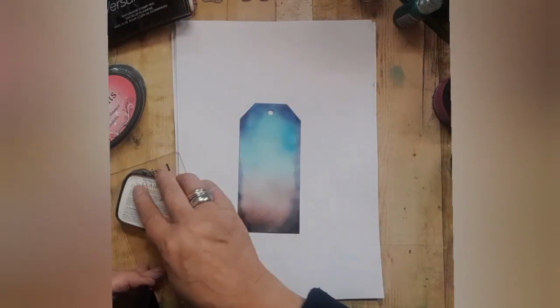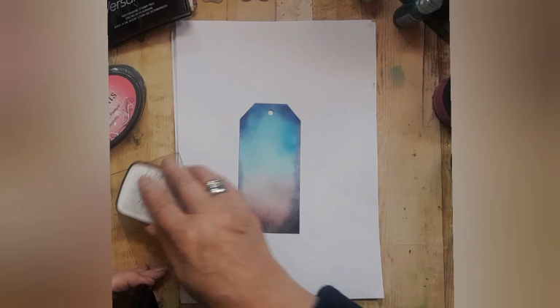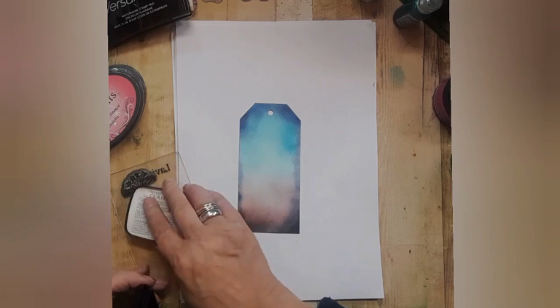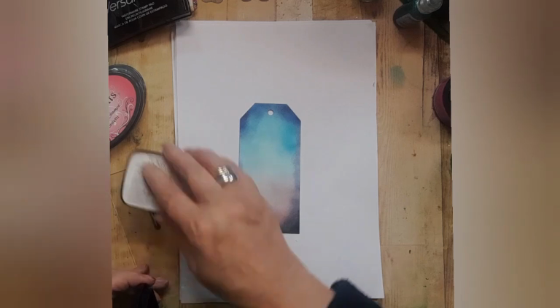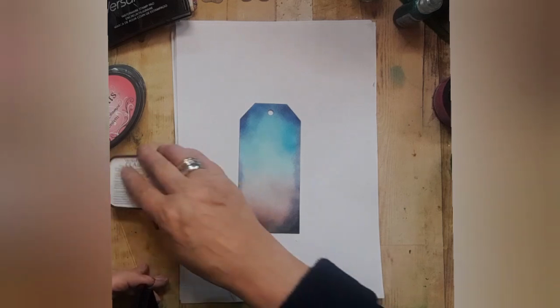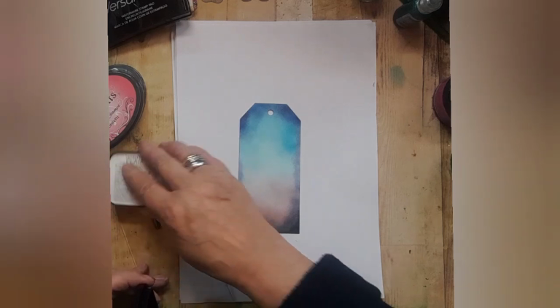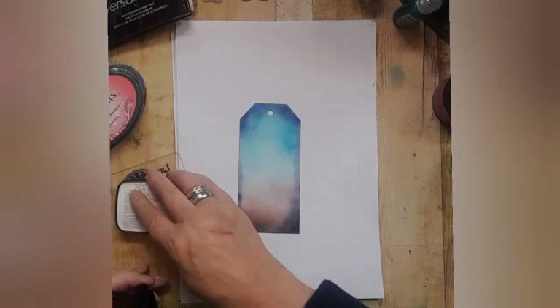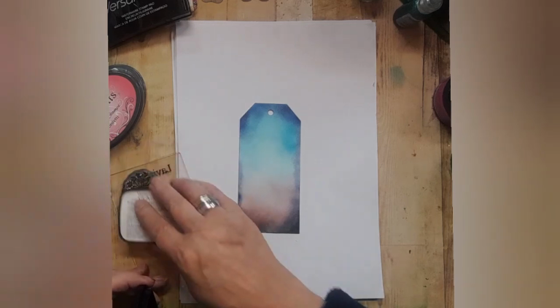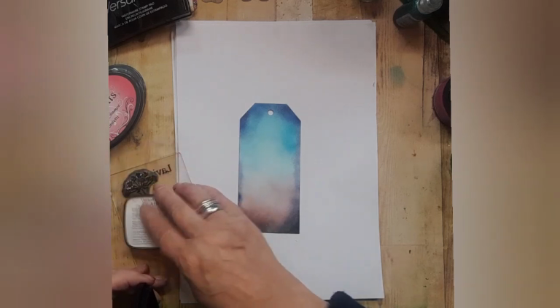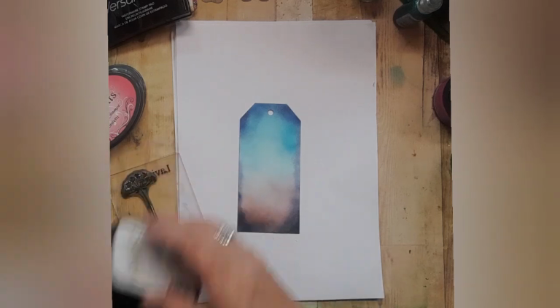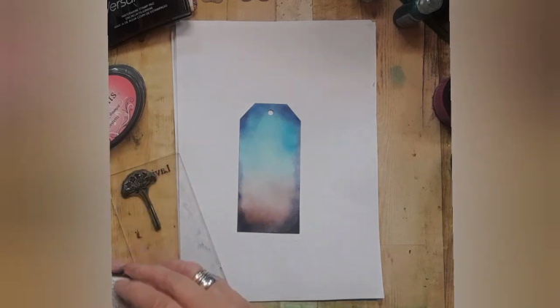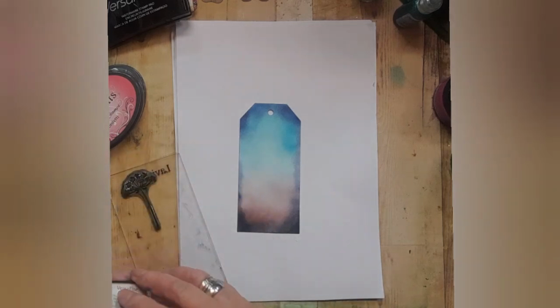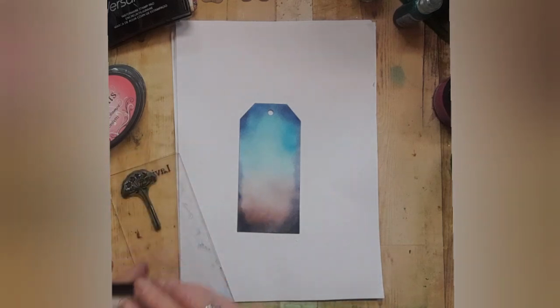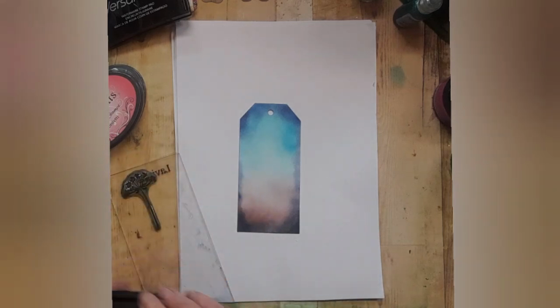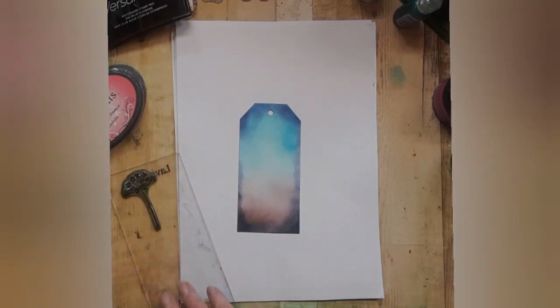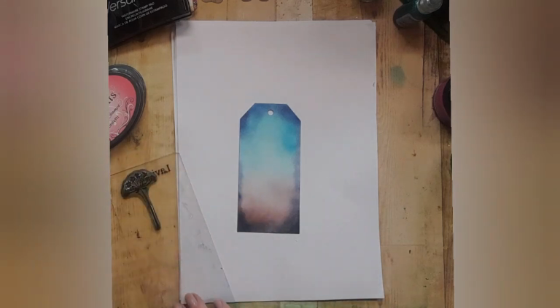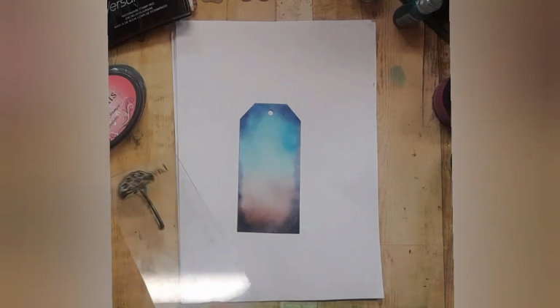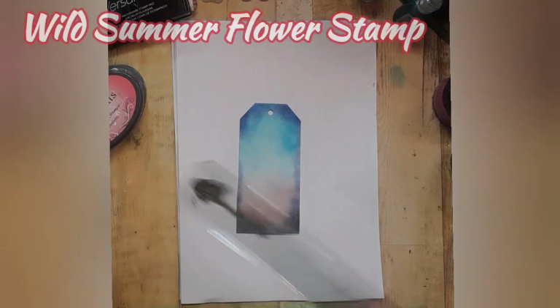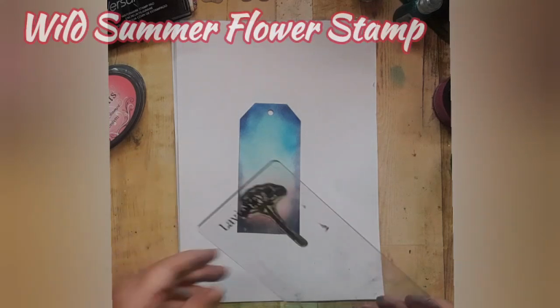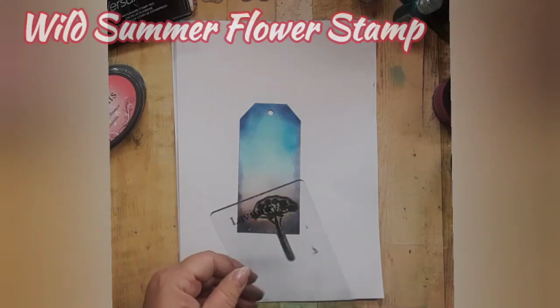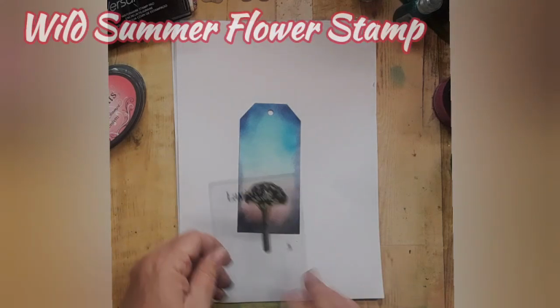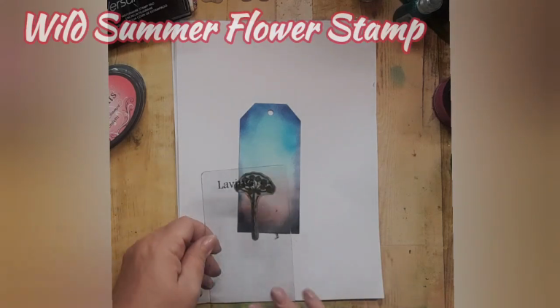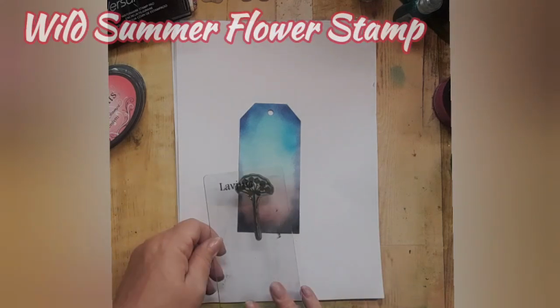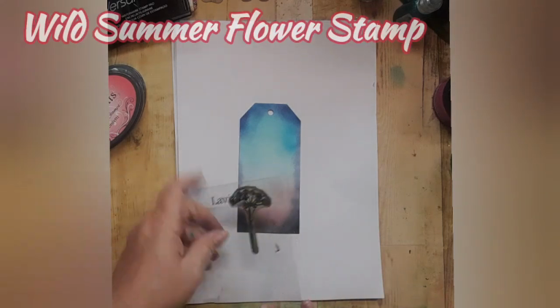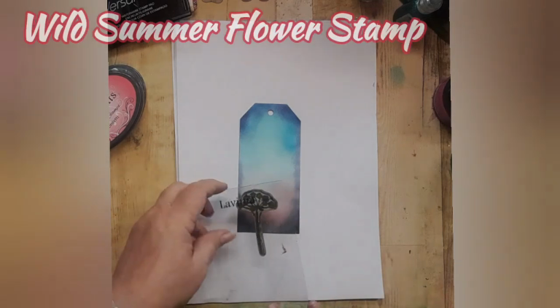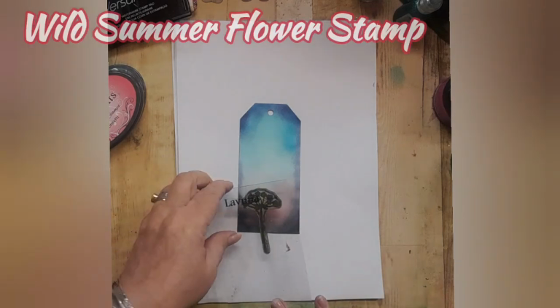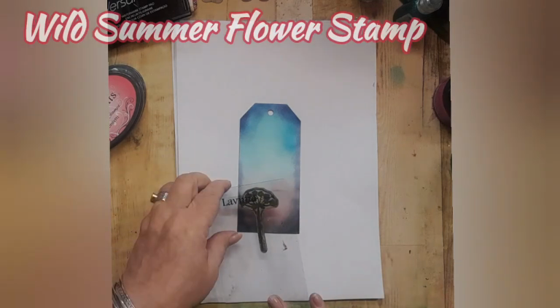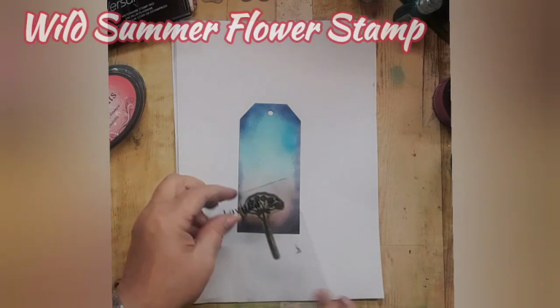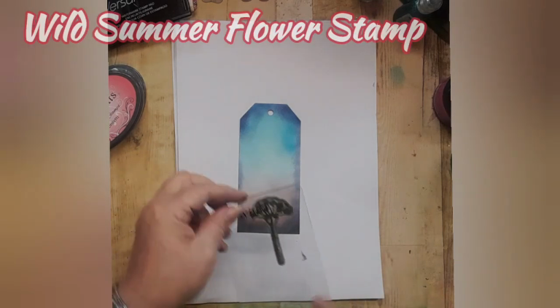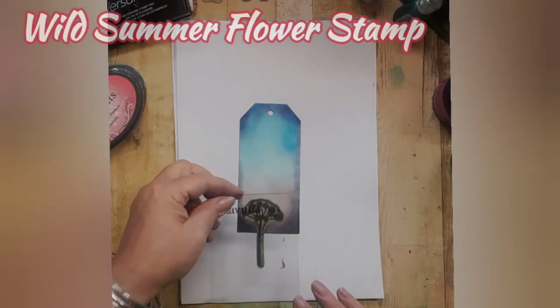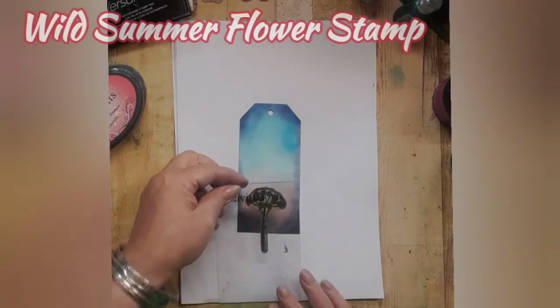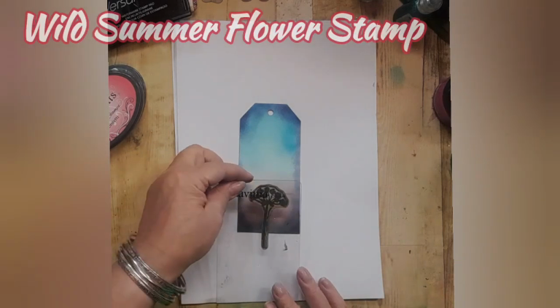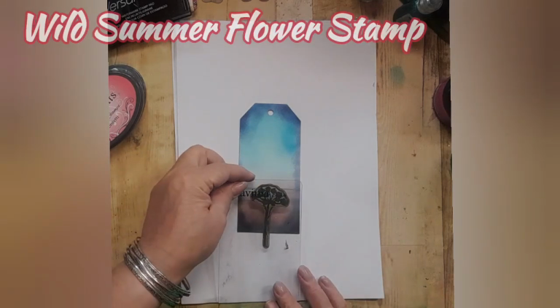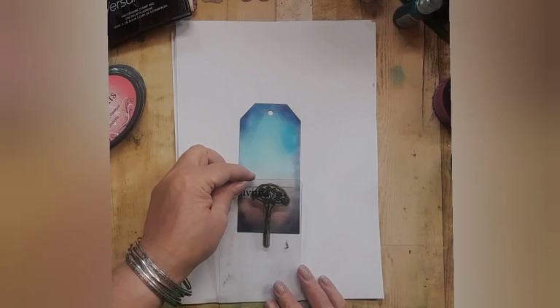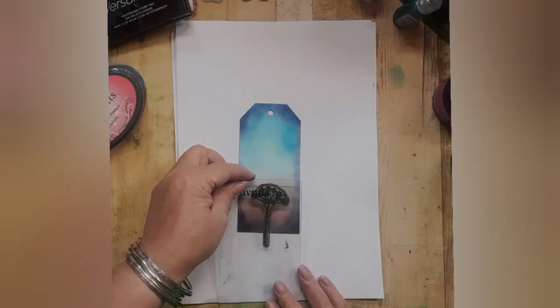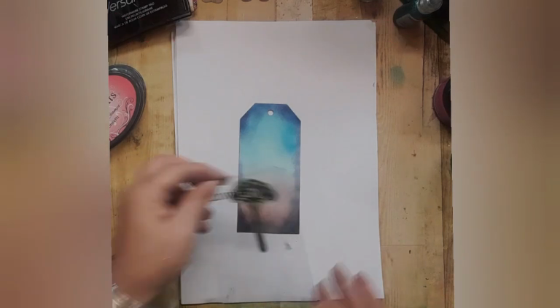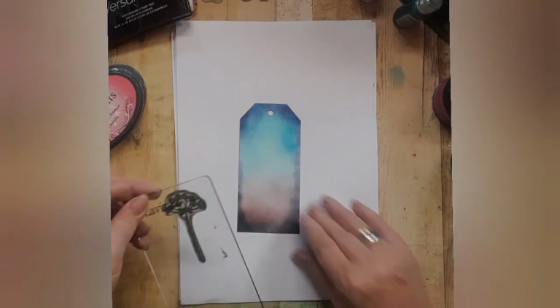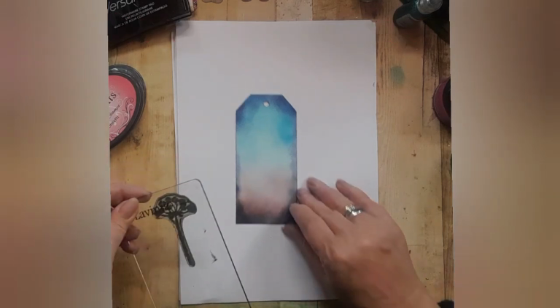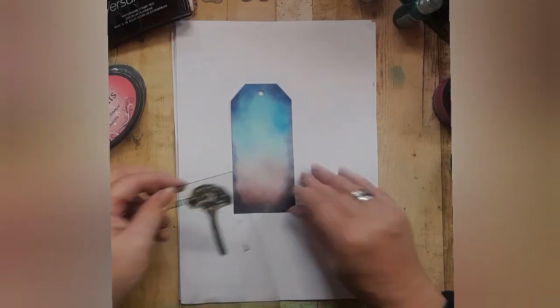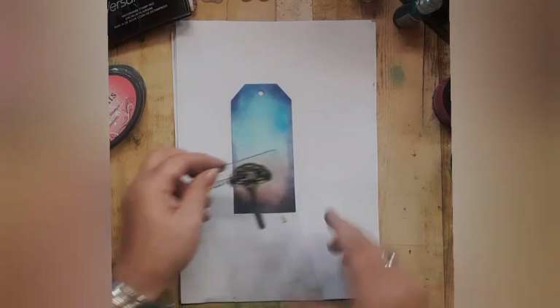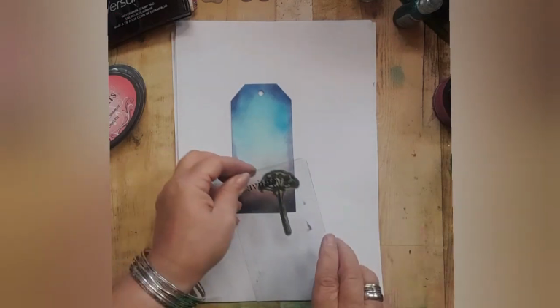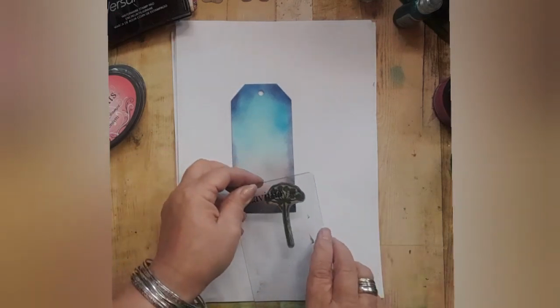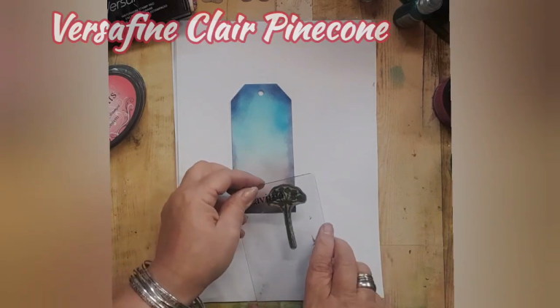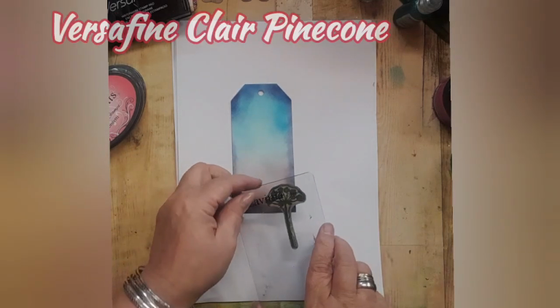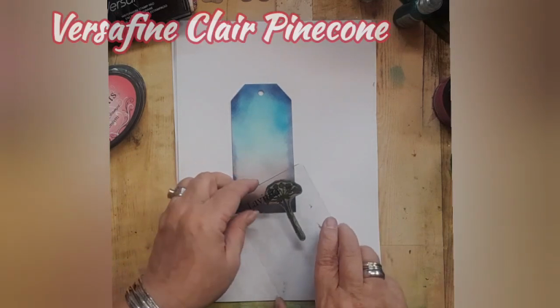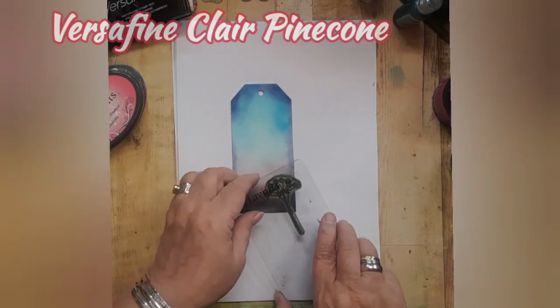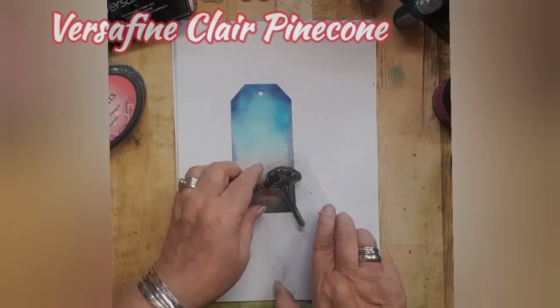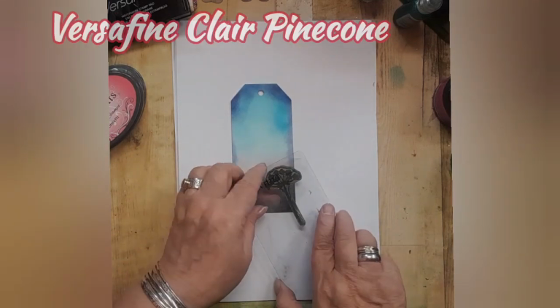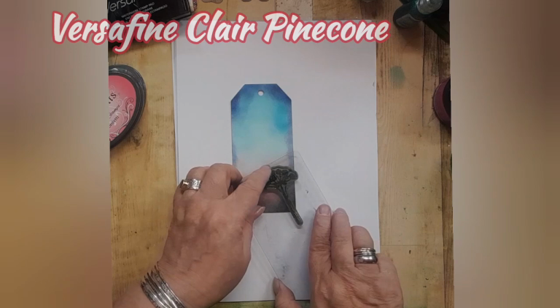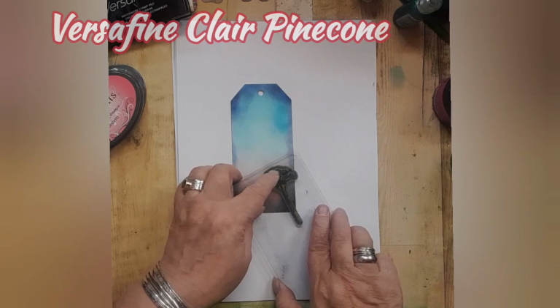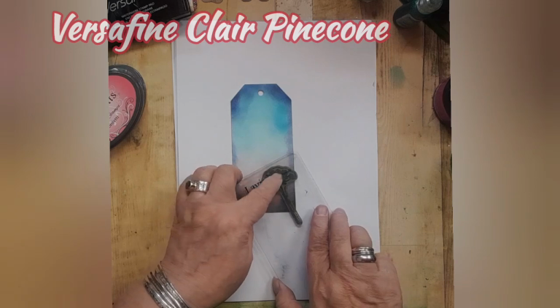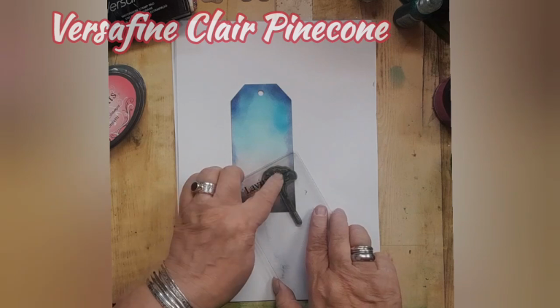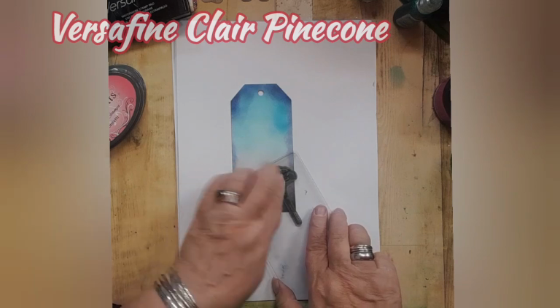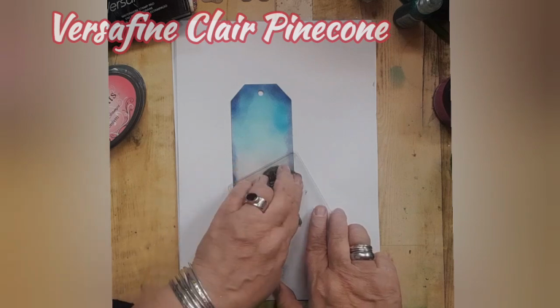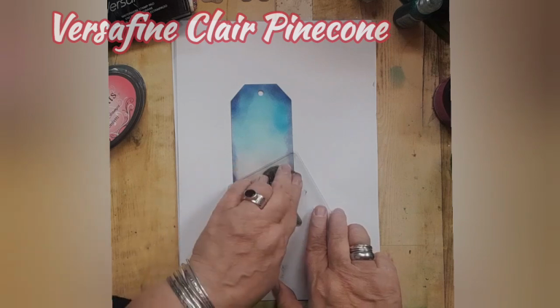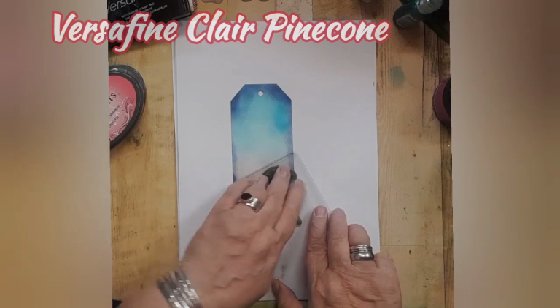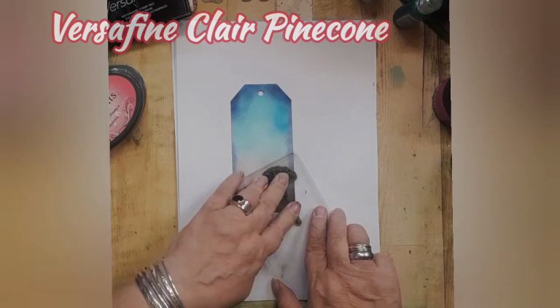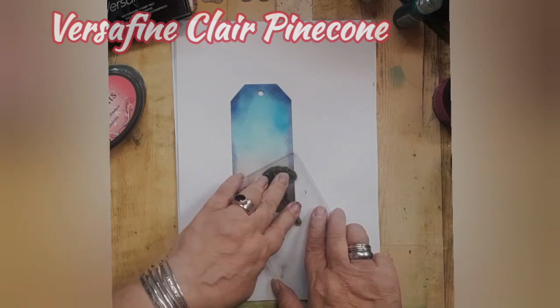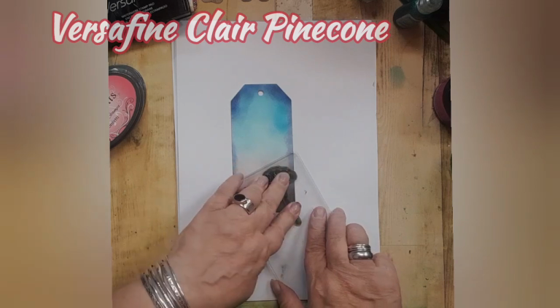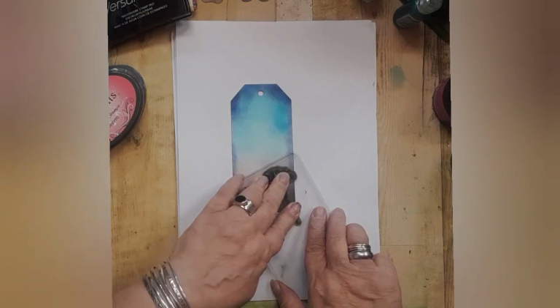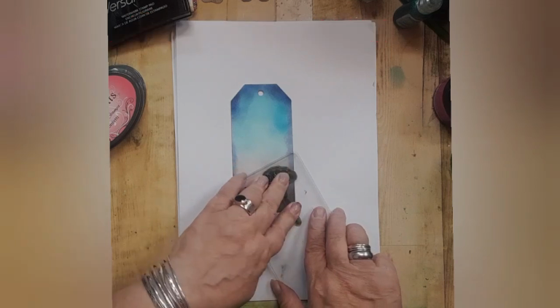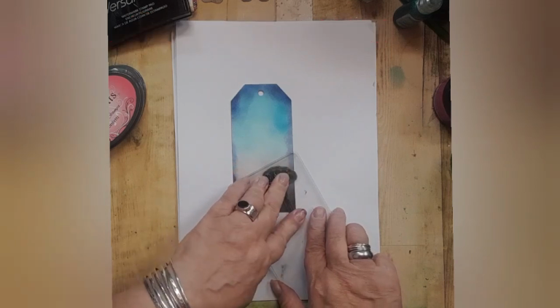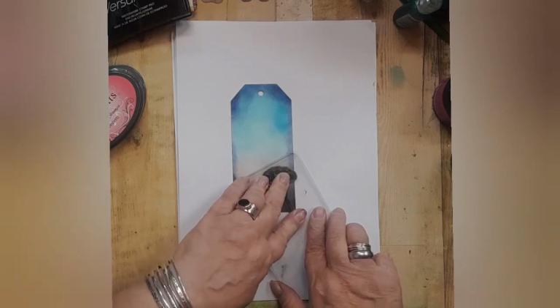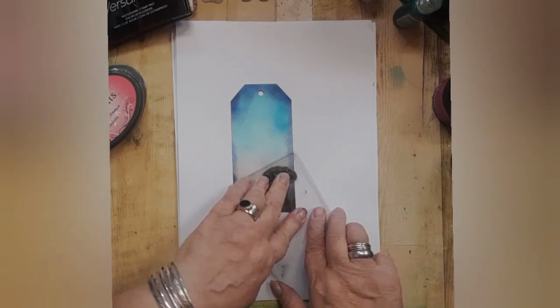So this is the wild summer flower stamp inked up in Versafine clear pinecone.